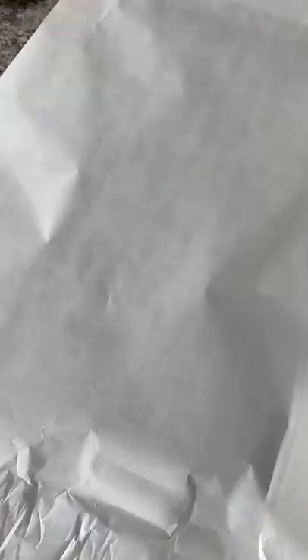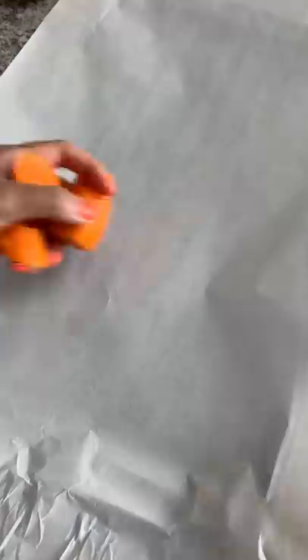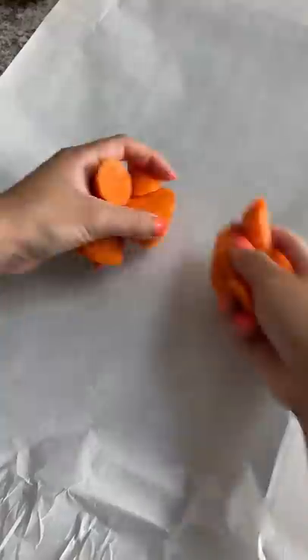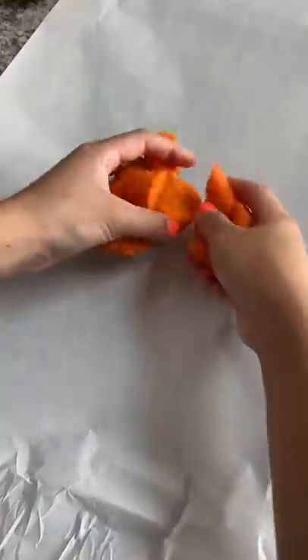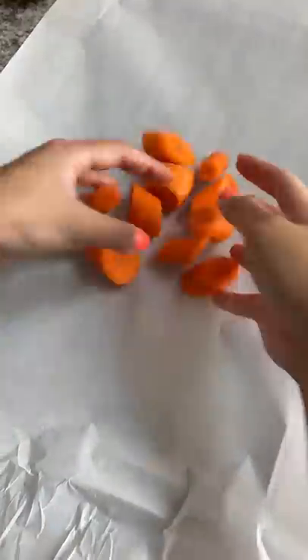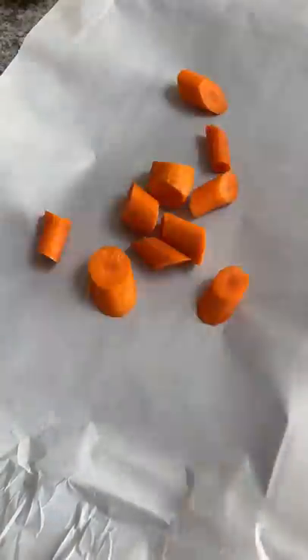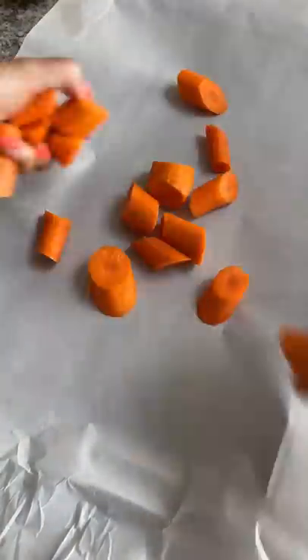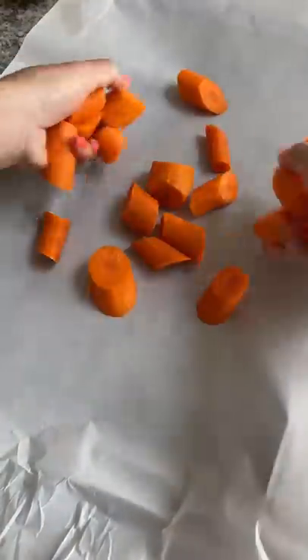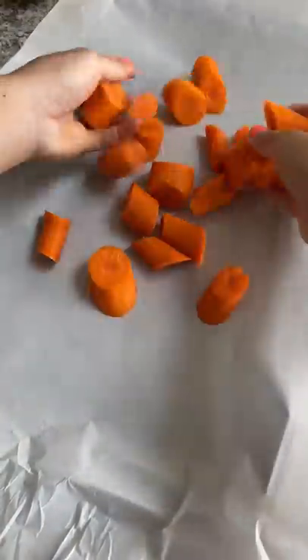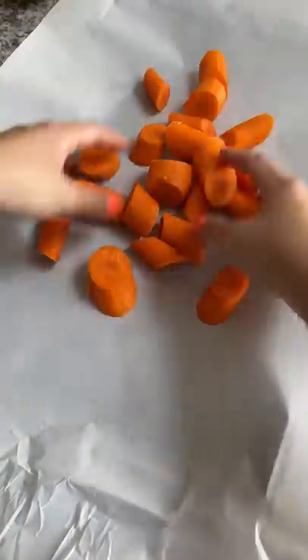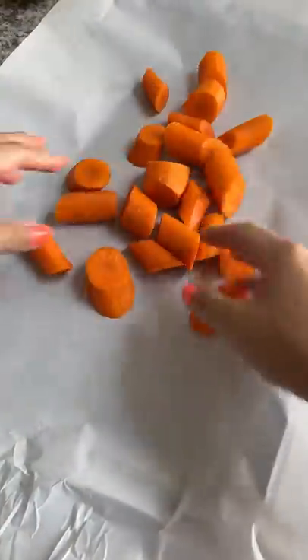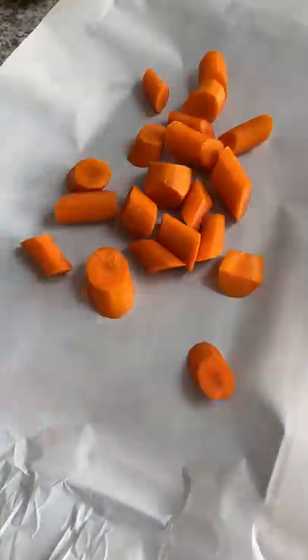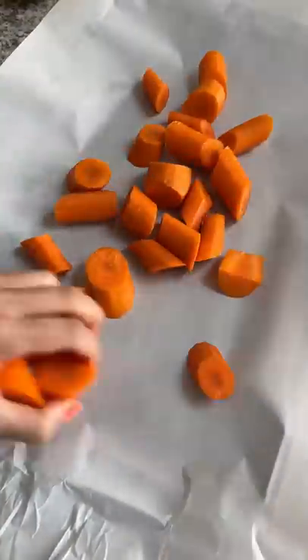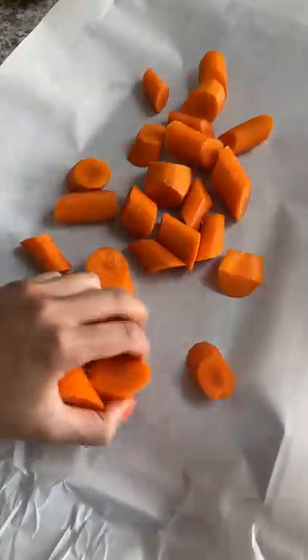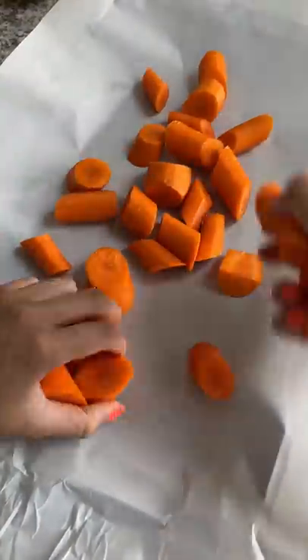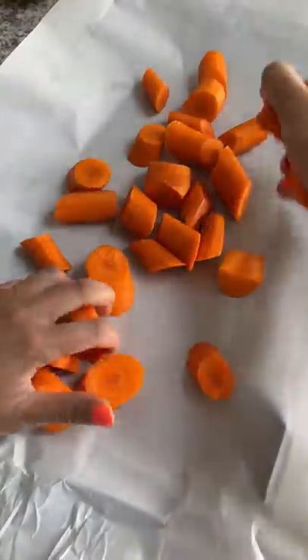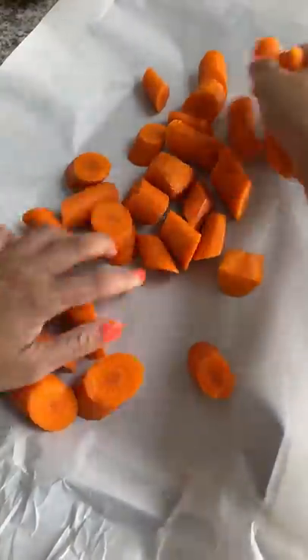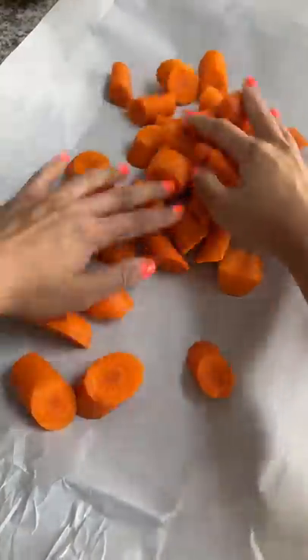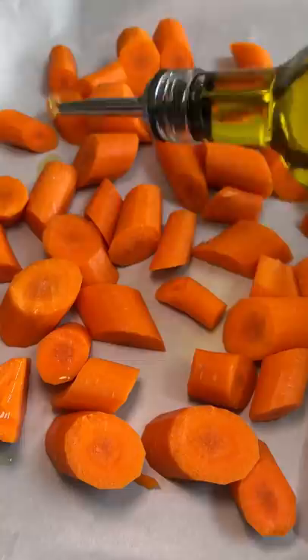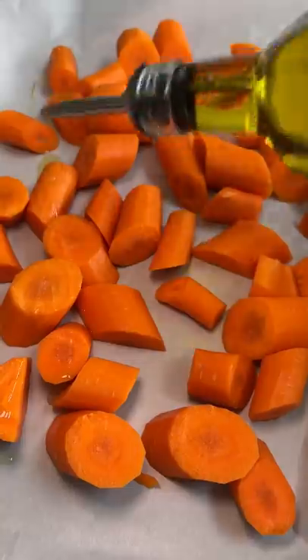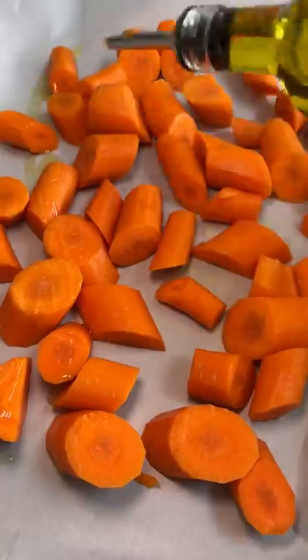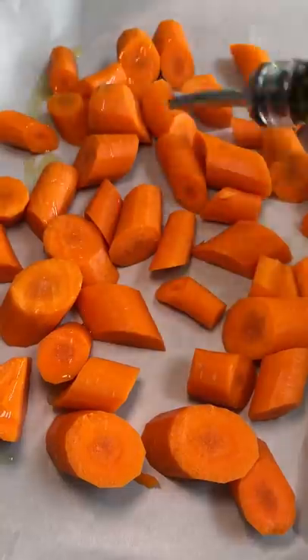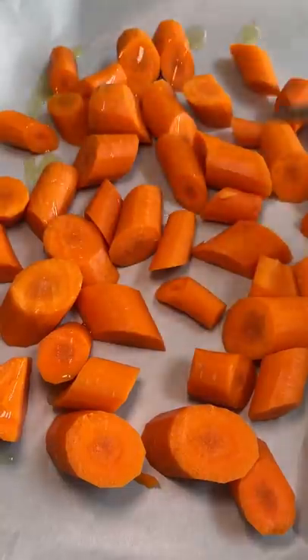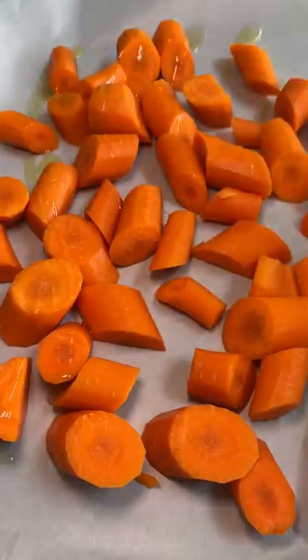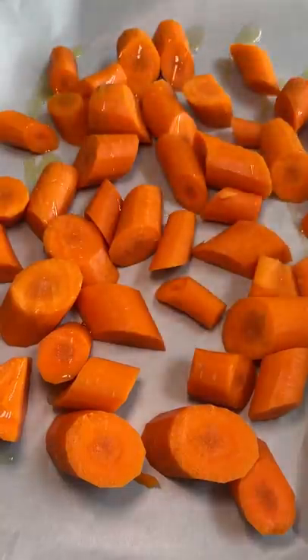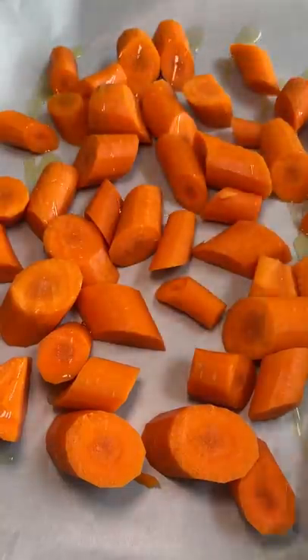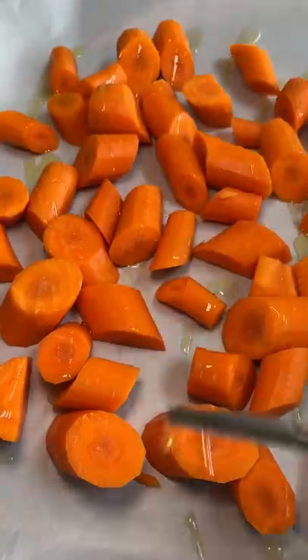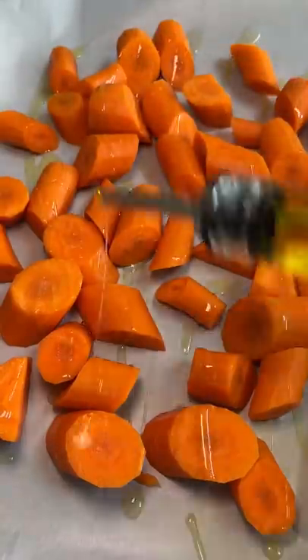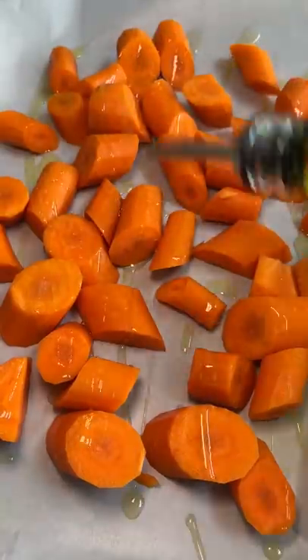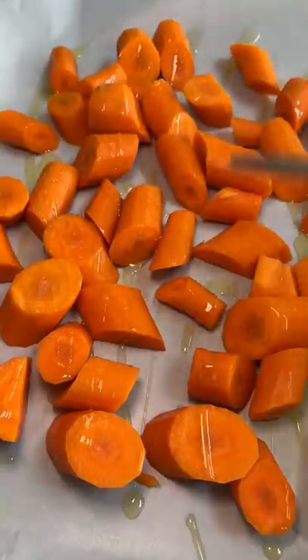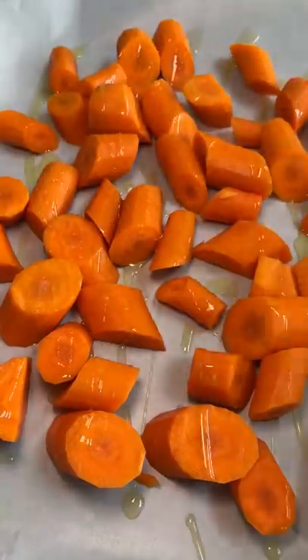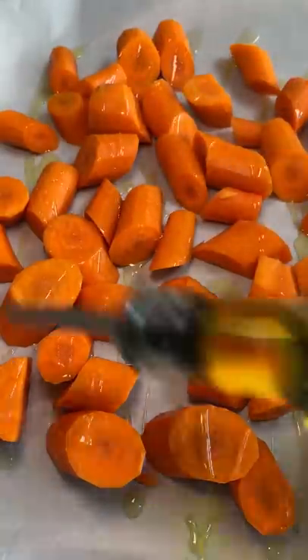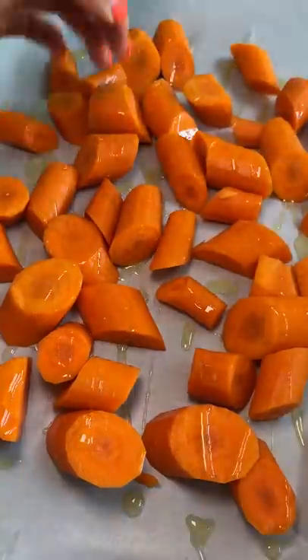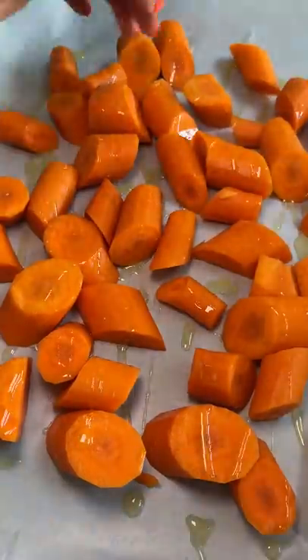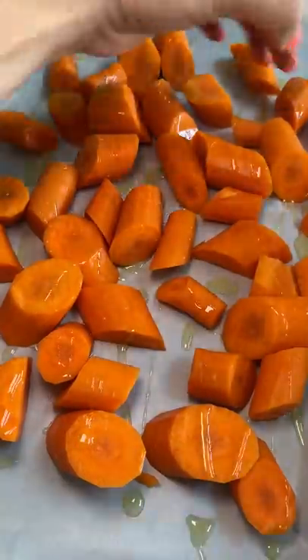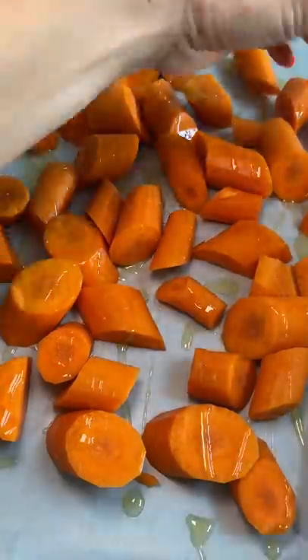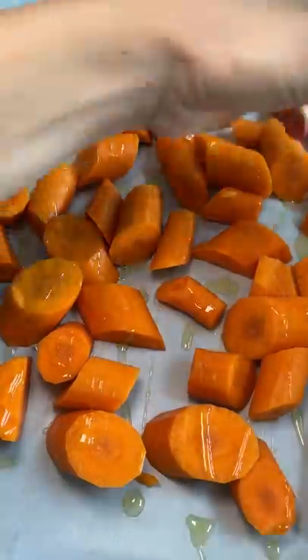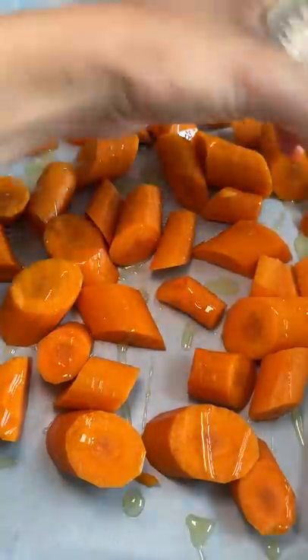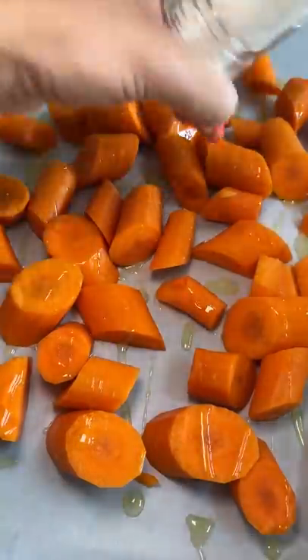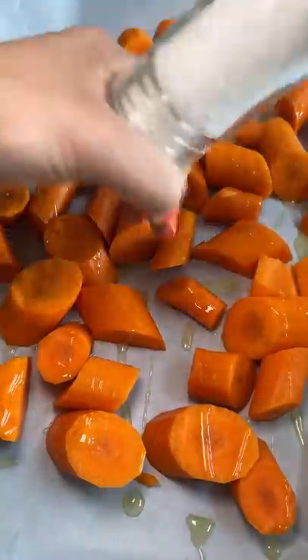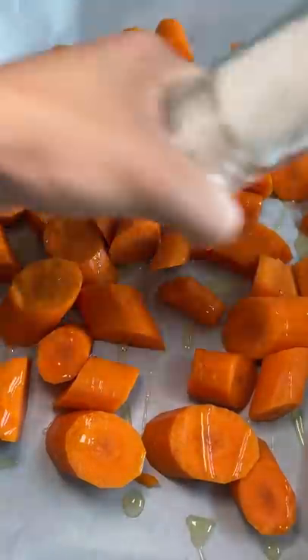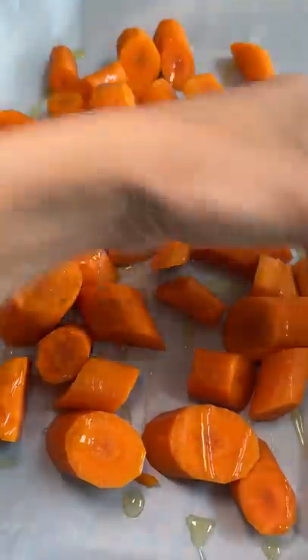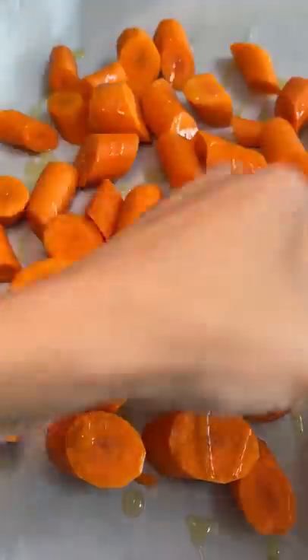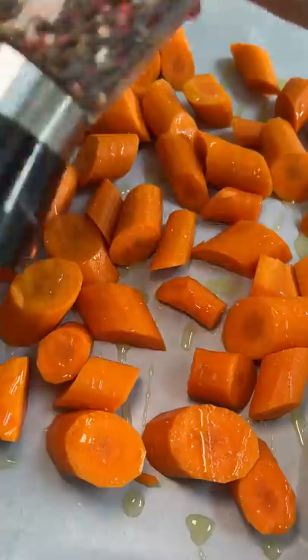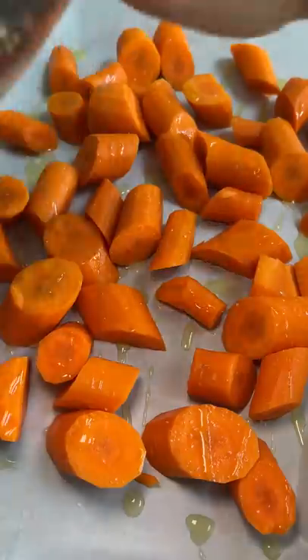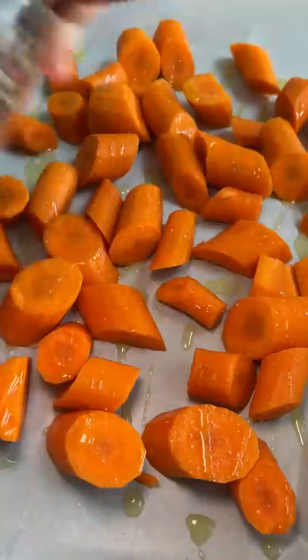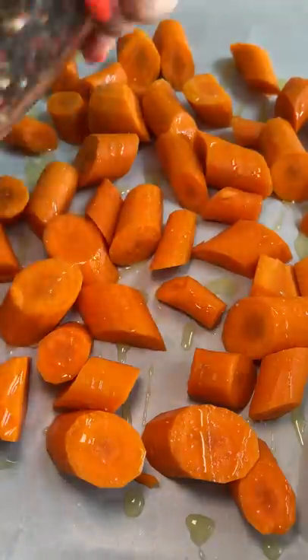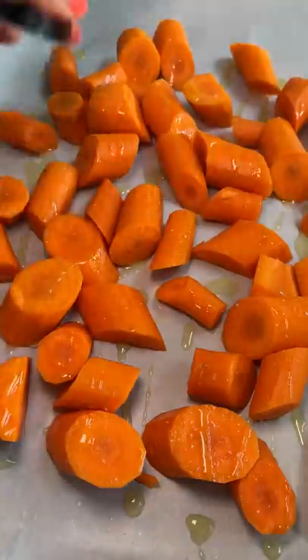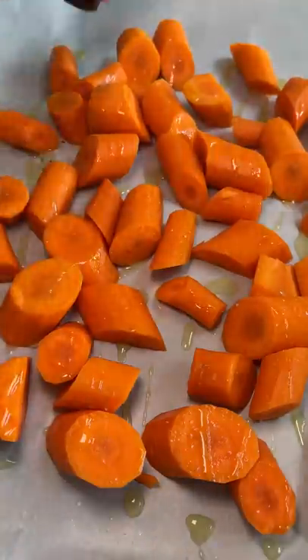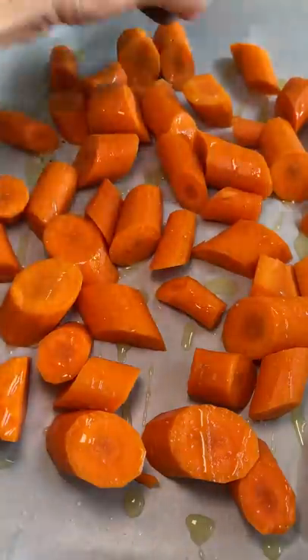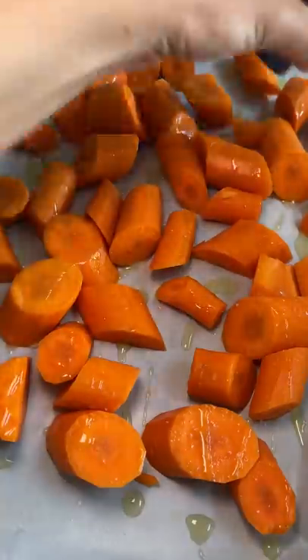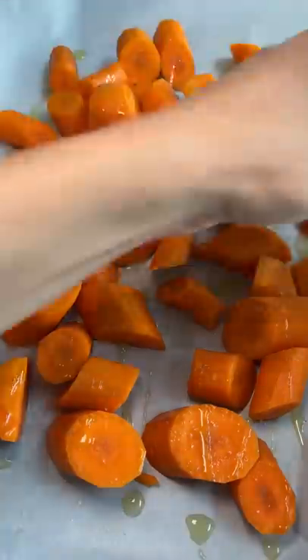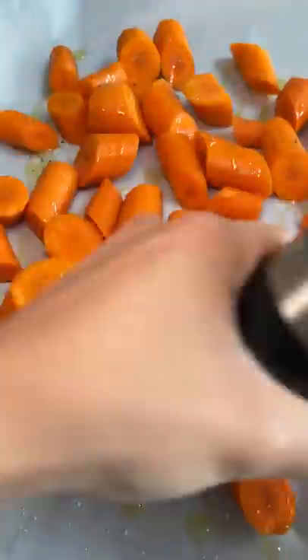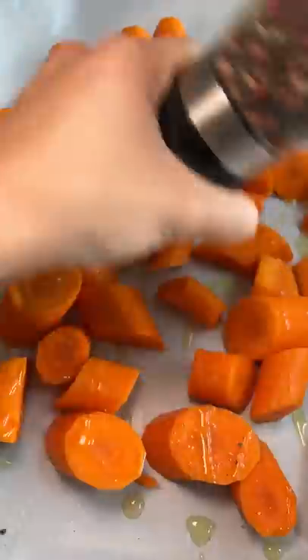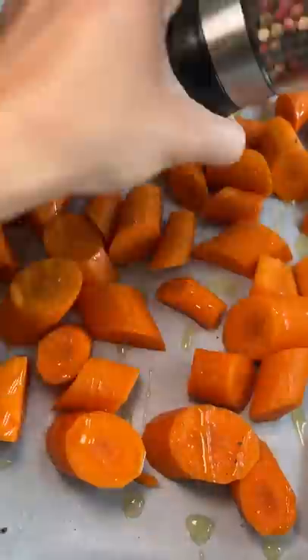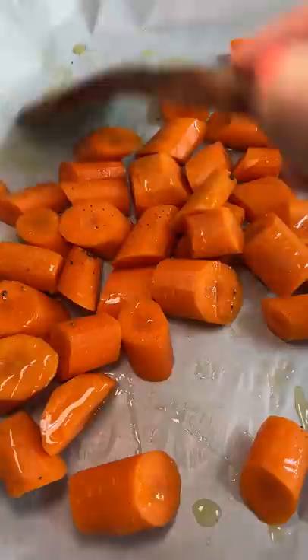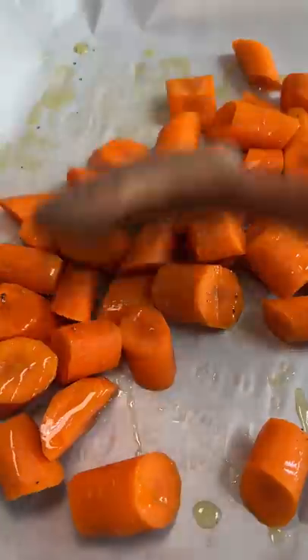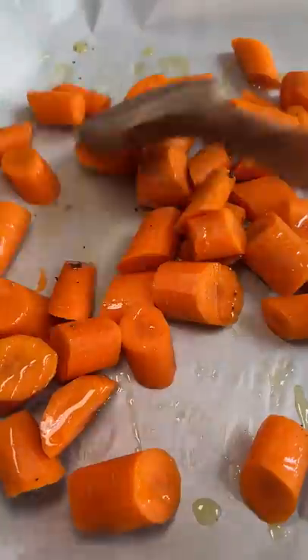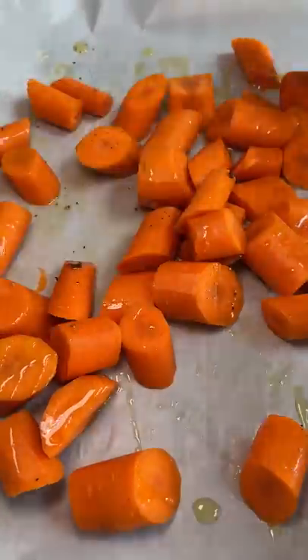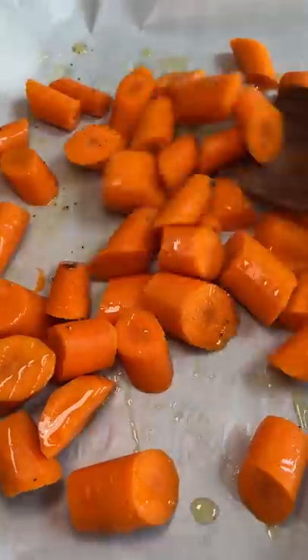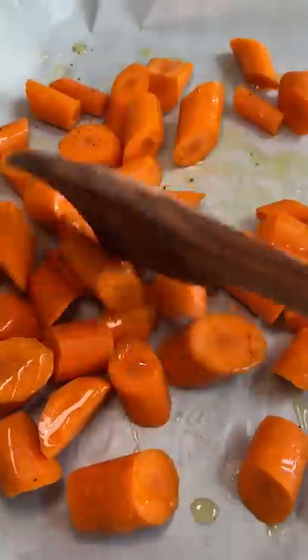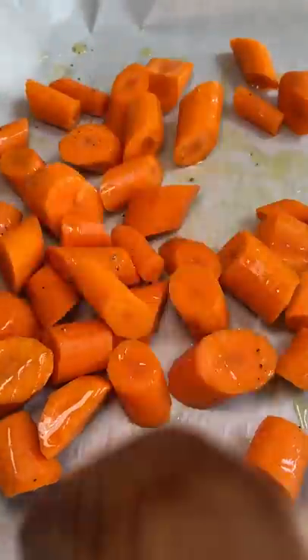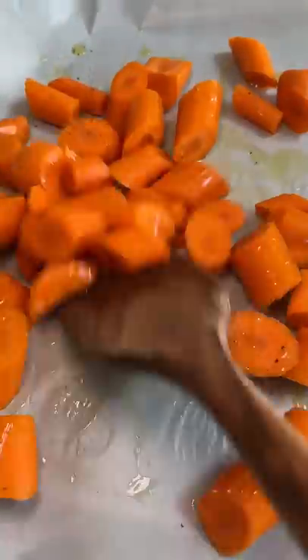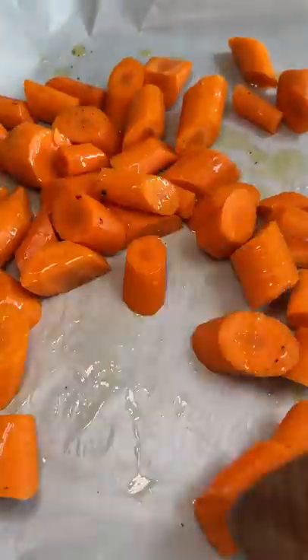I peeled and cut the carrots into bite-sized pieces, tossed them onto a pan lined with parchment paper, and added olive oil, salt, and pepper.